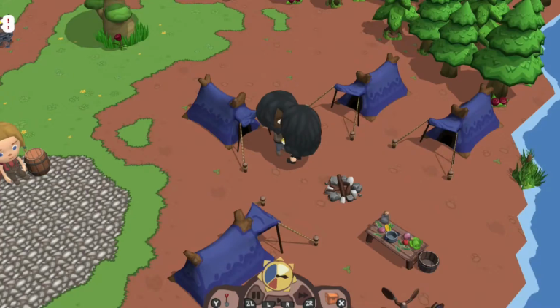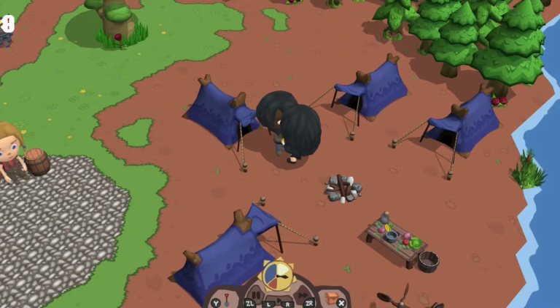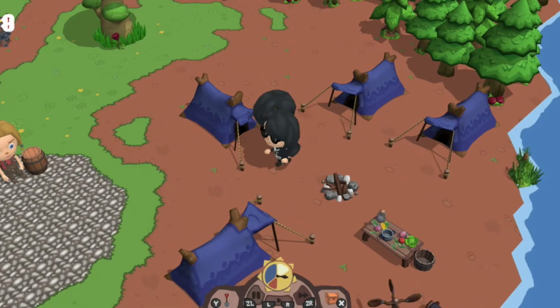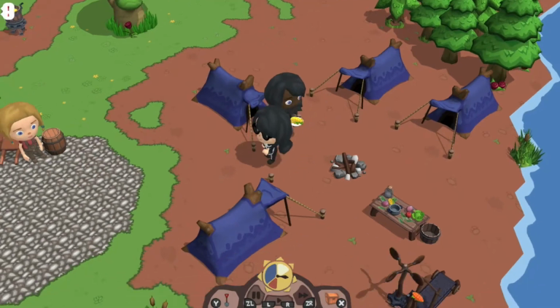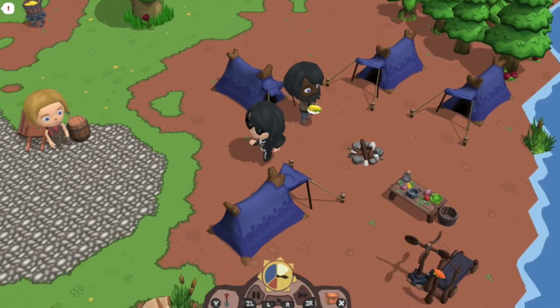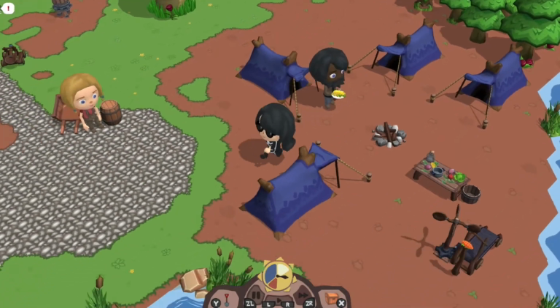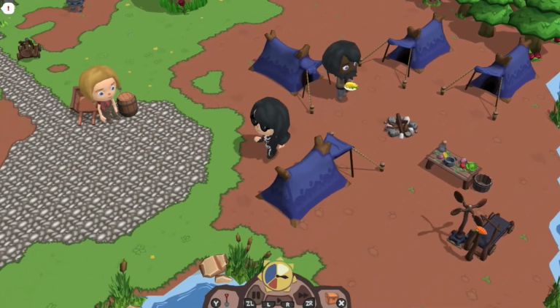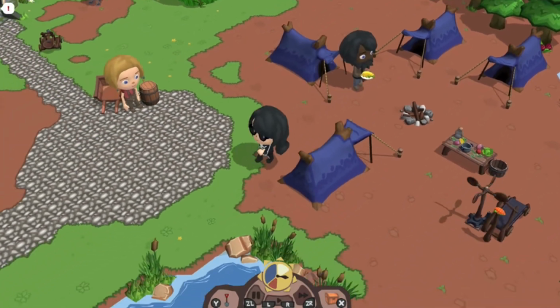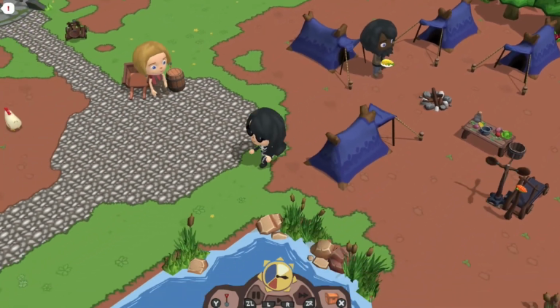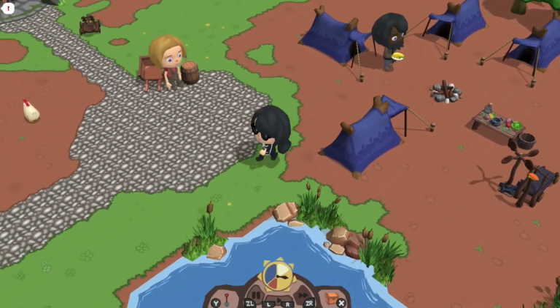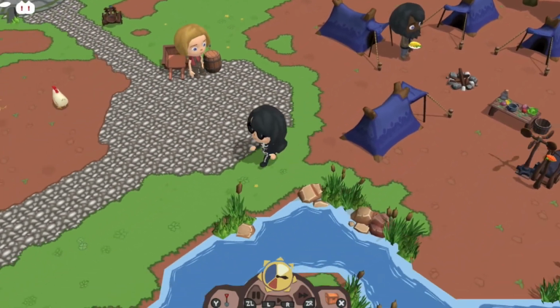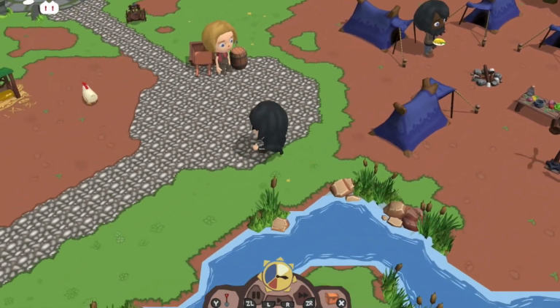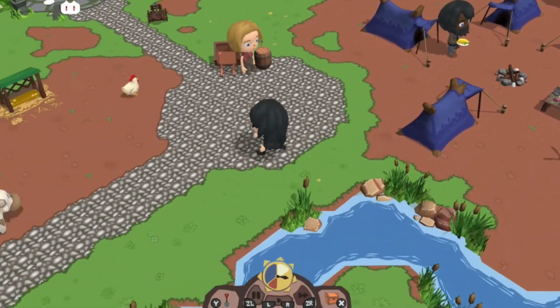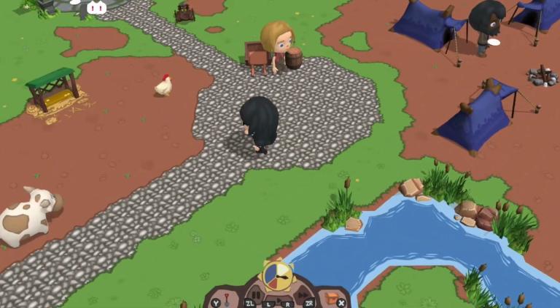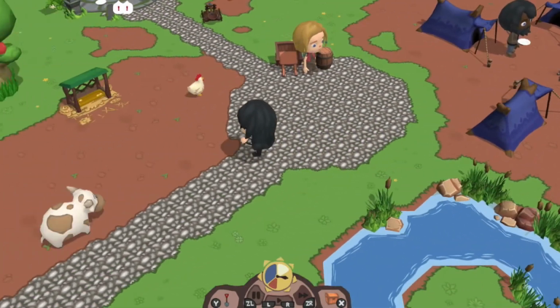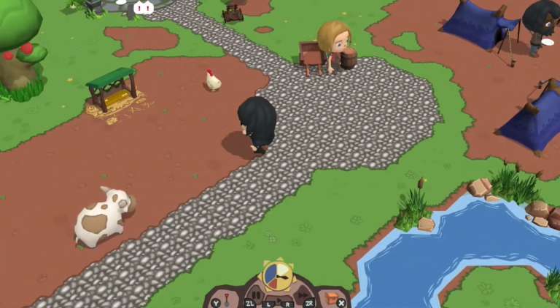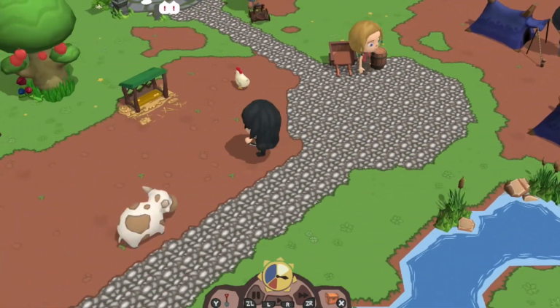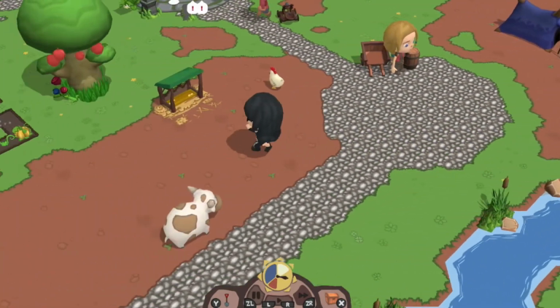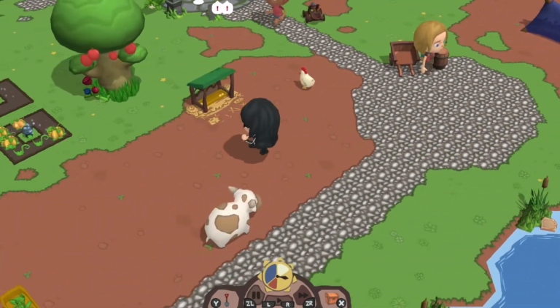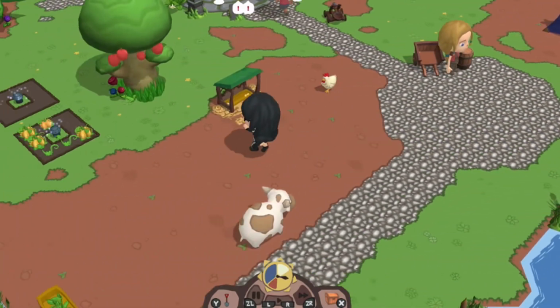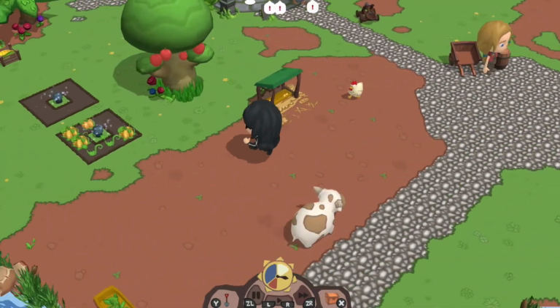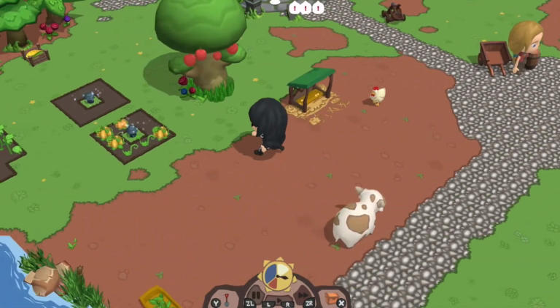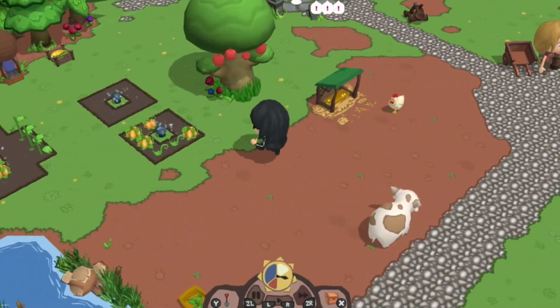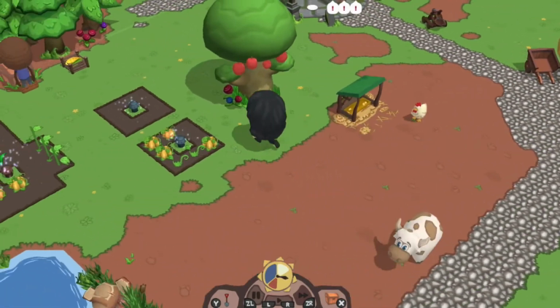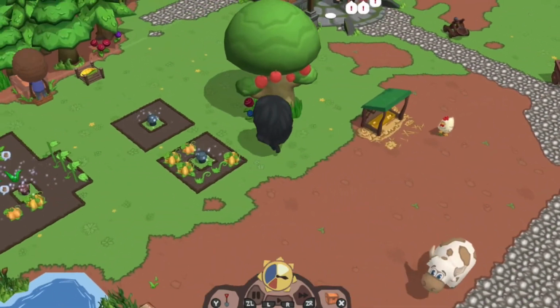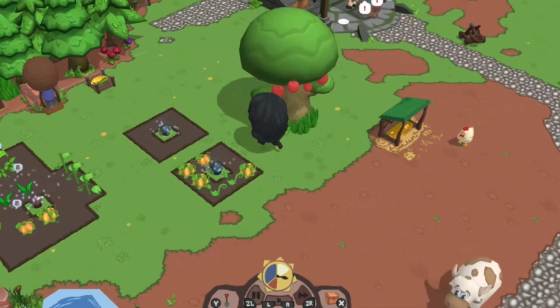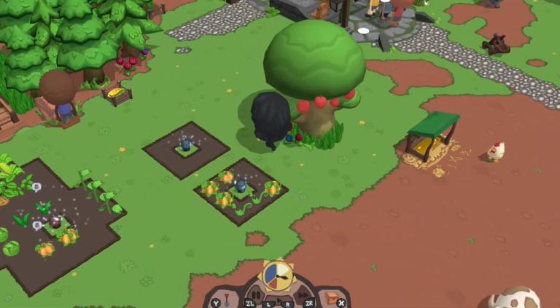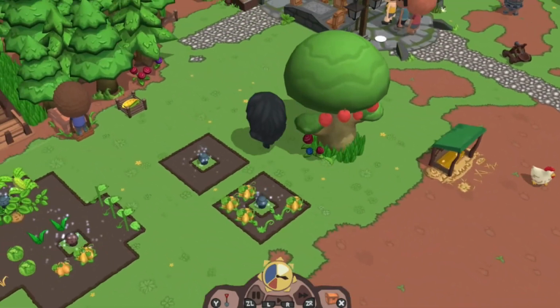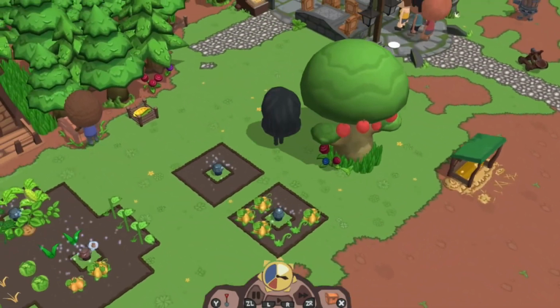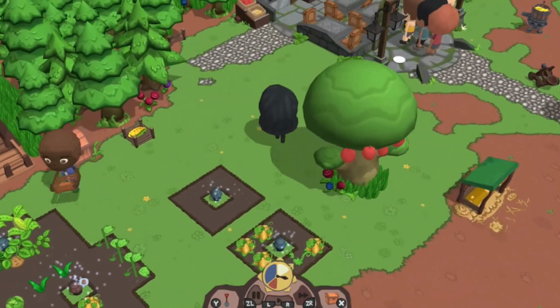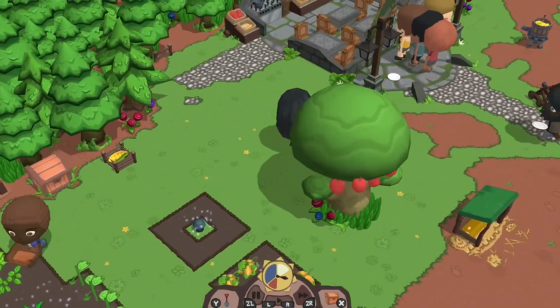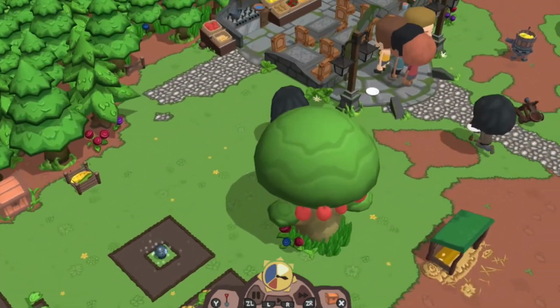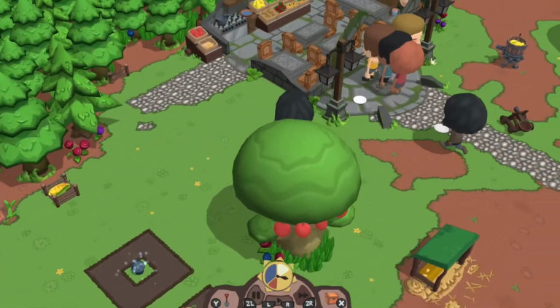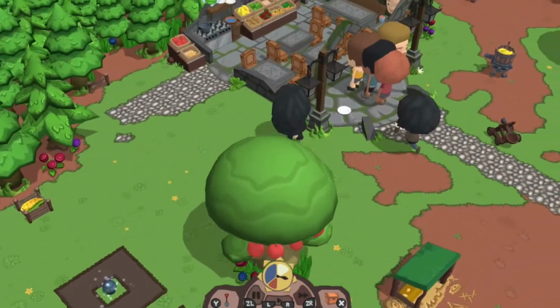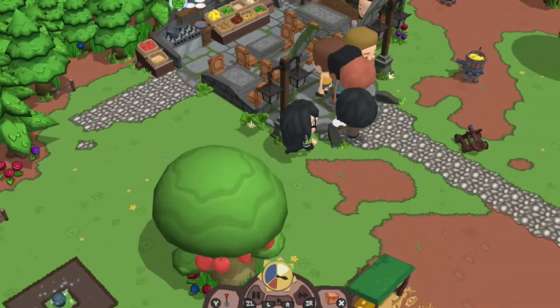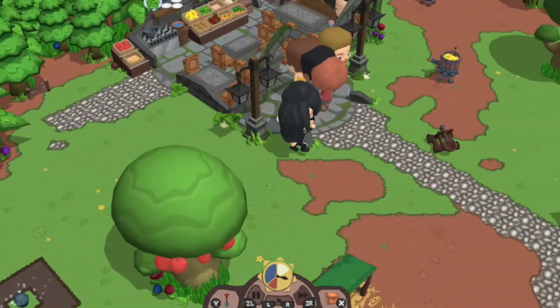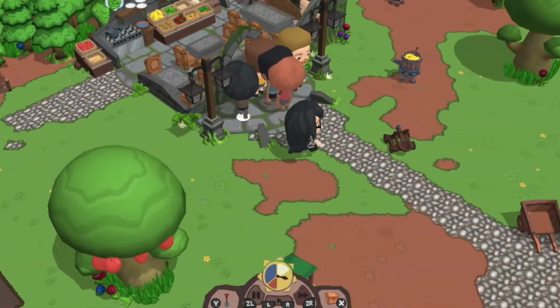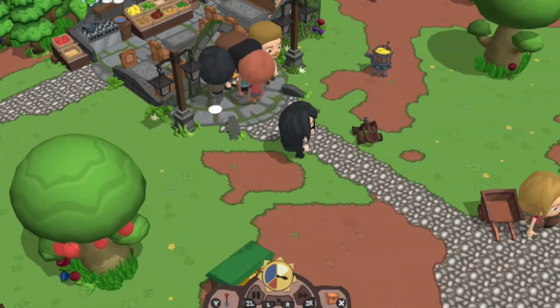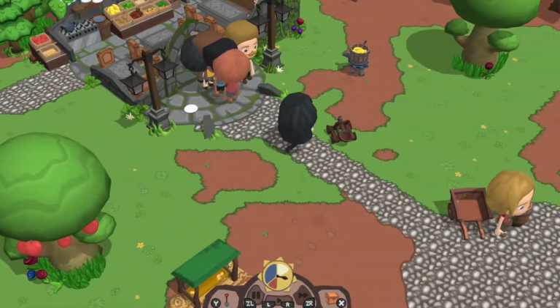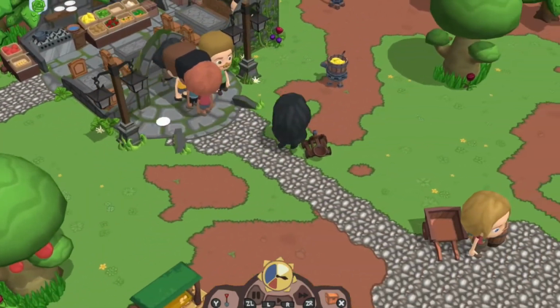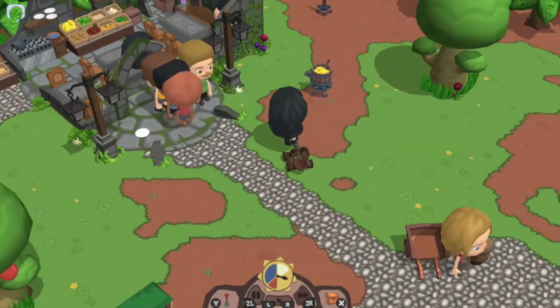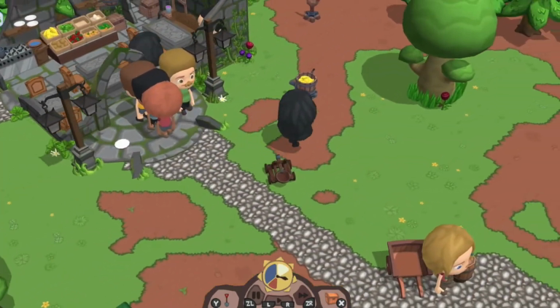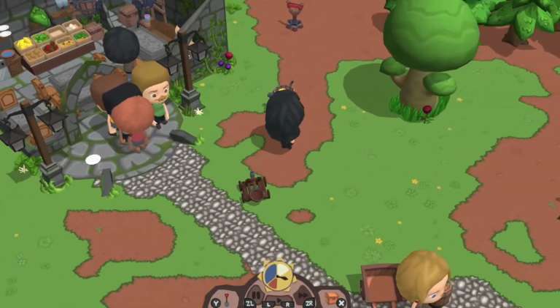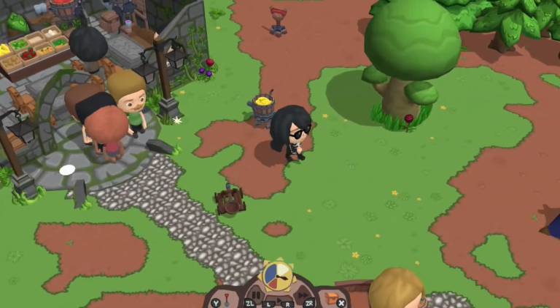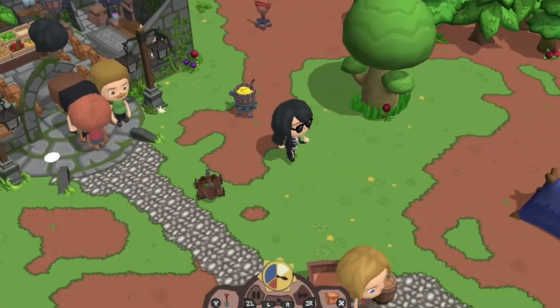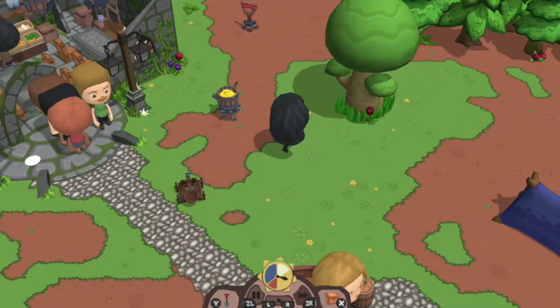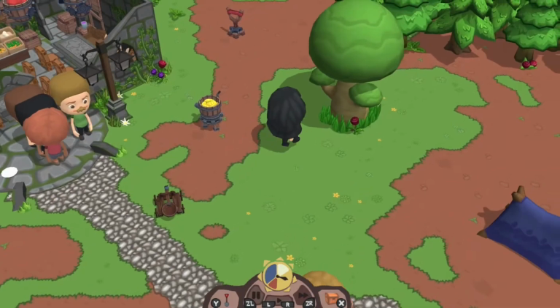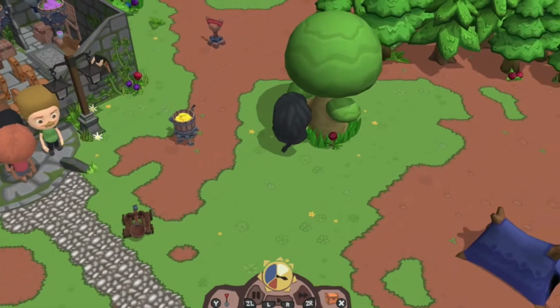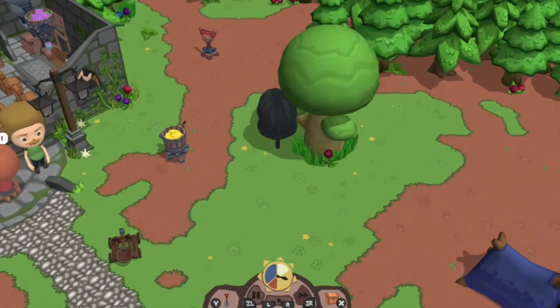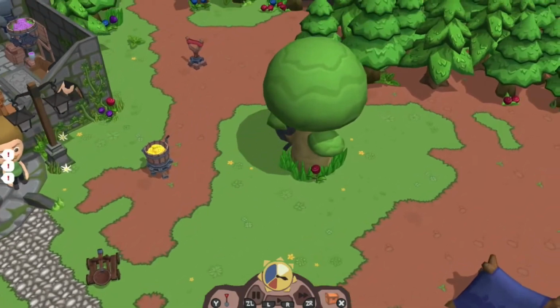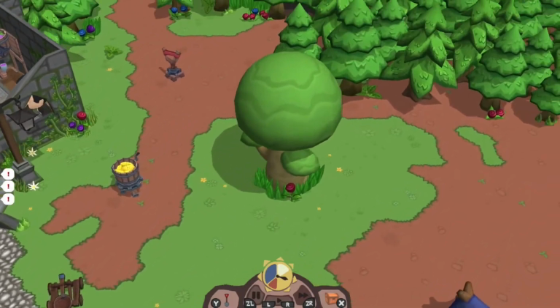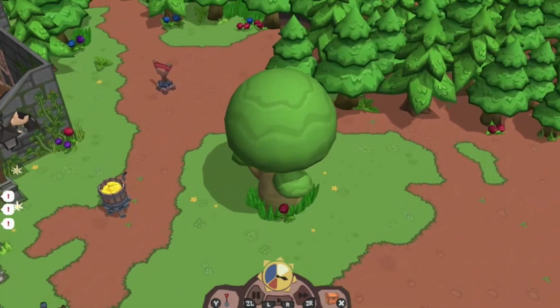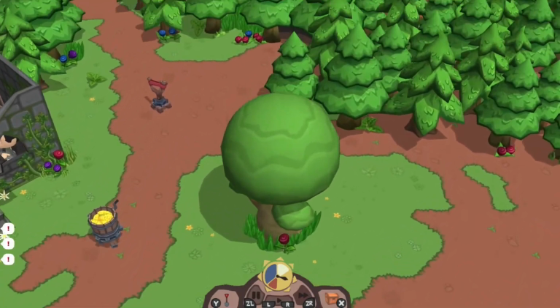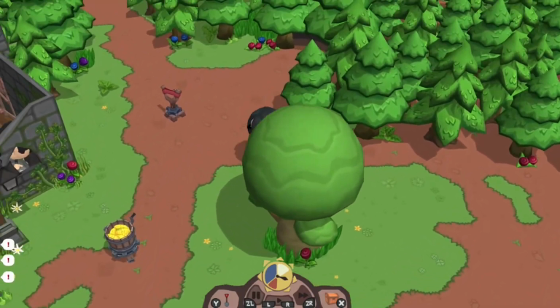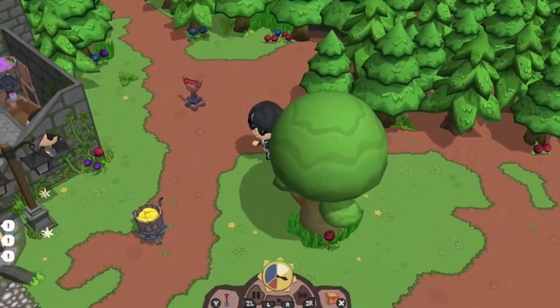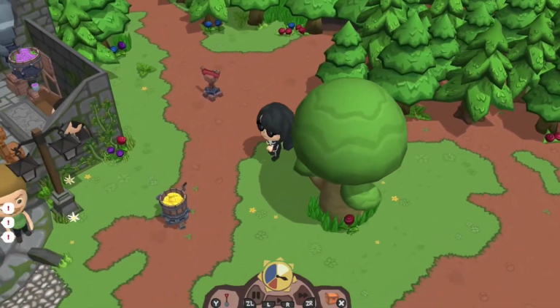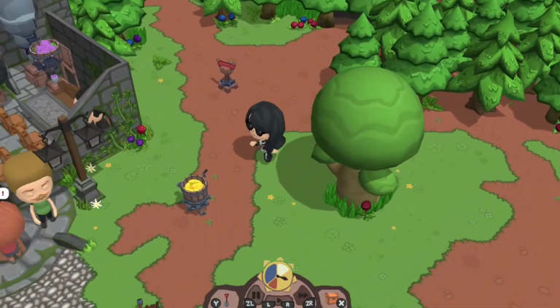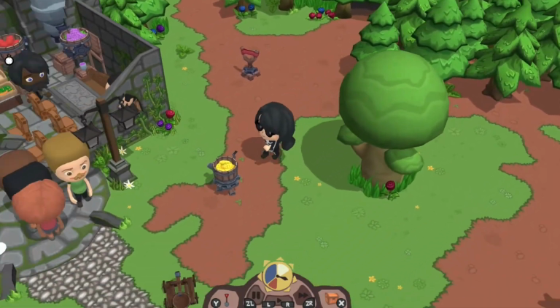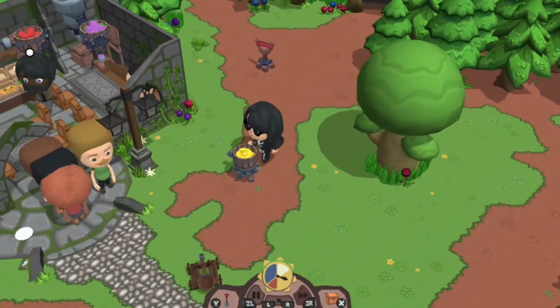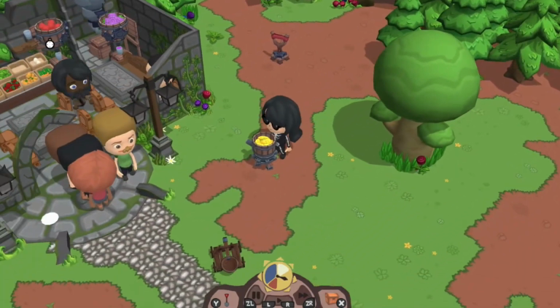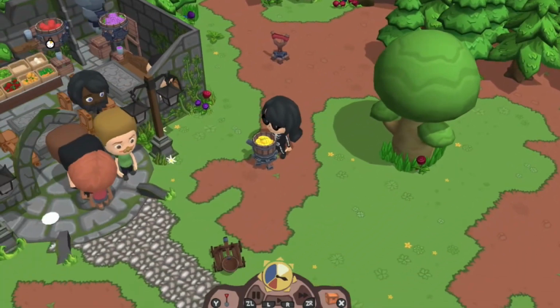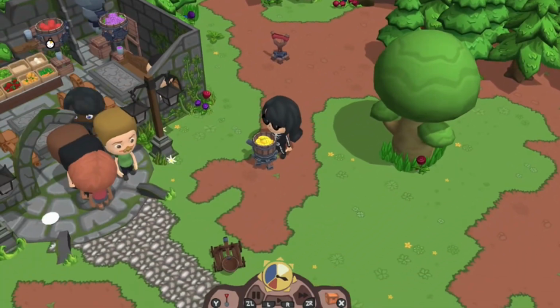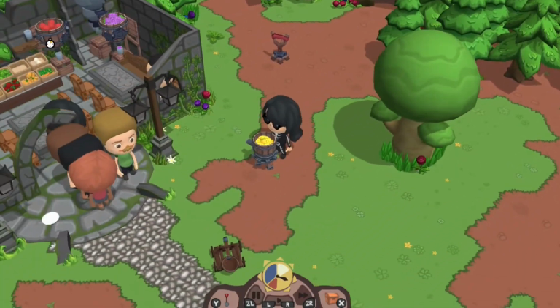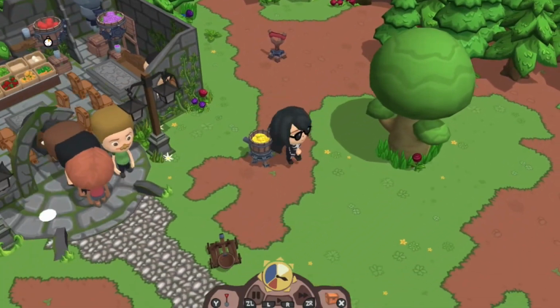When you interact with a cow it makes a moo noise — or kind of a goat-sounding noise, to be honest — and then the same with the chicken: it makes a chicken noise.